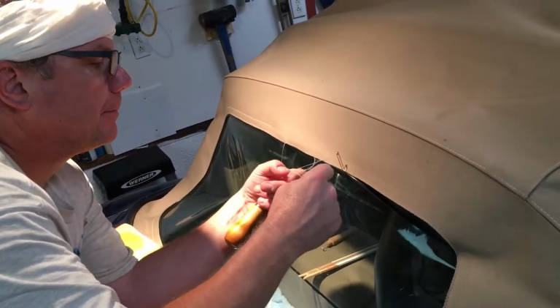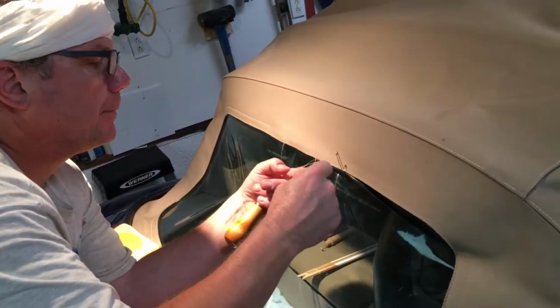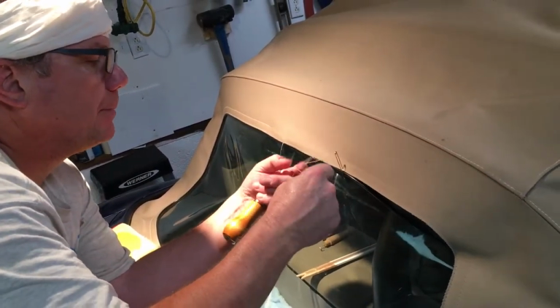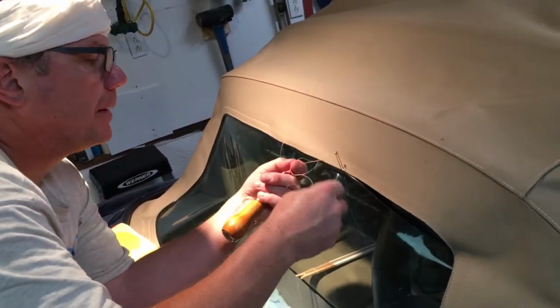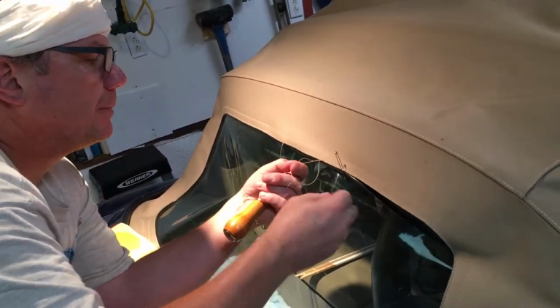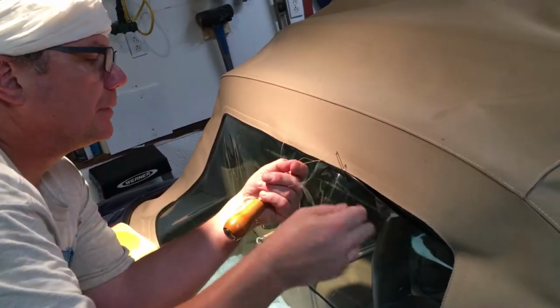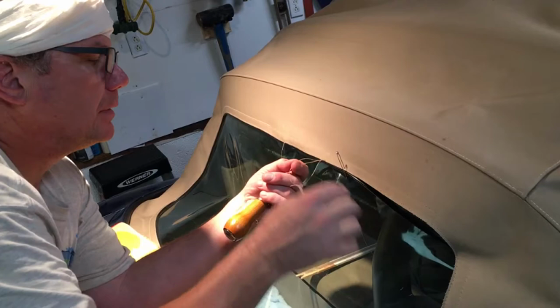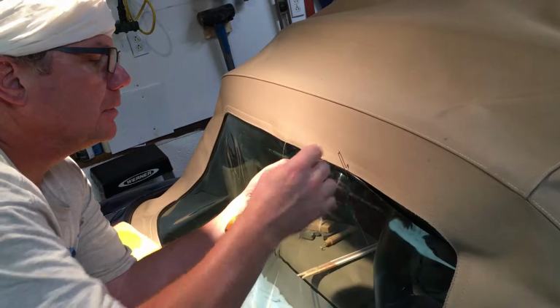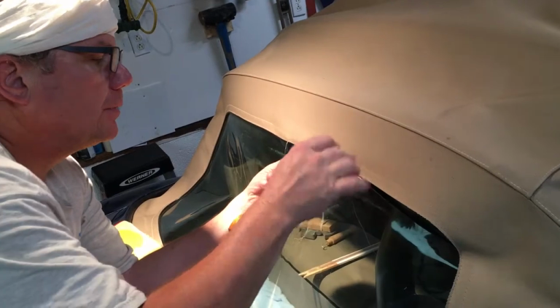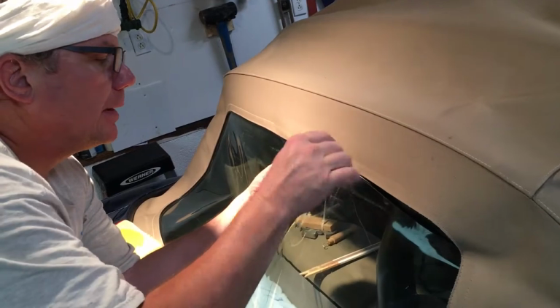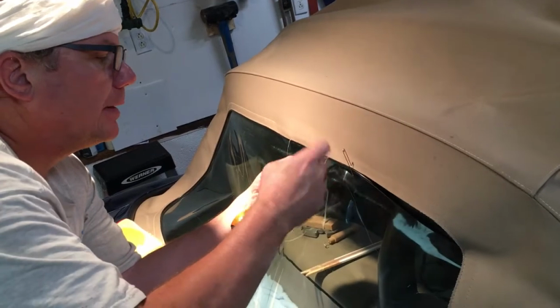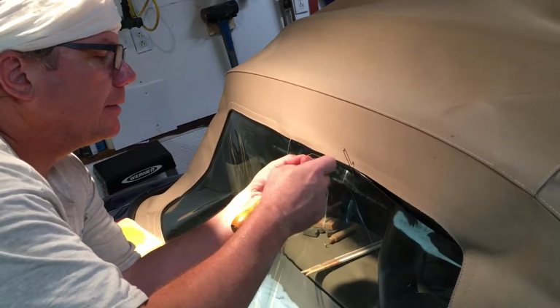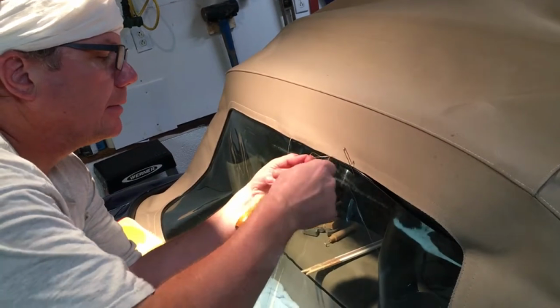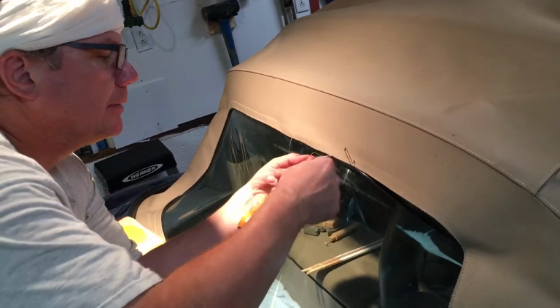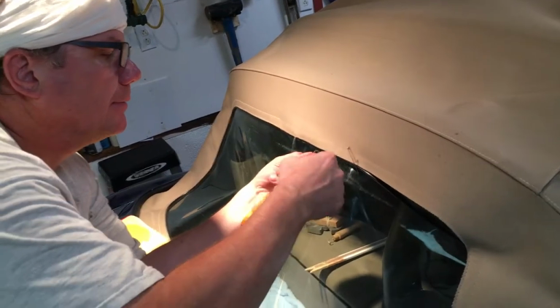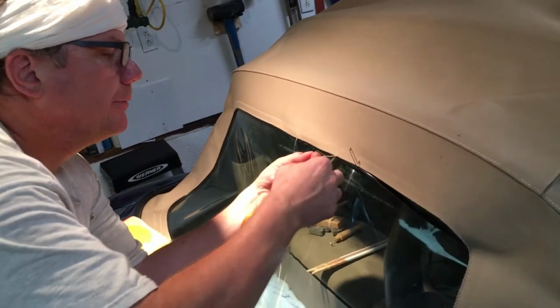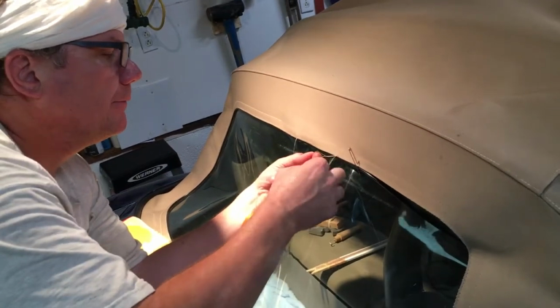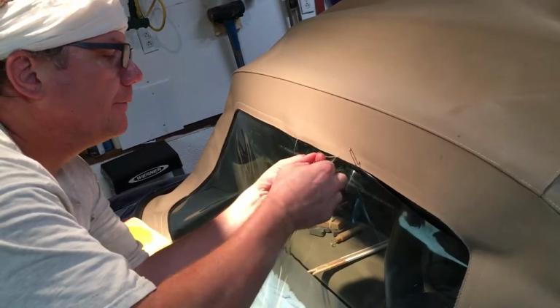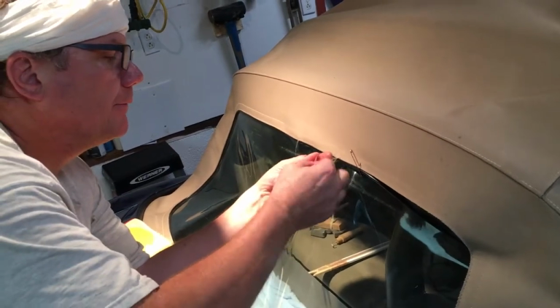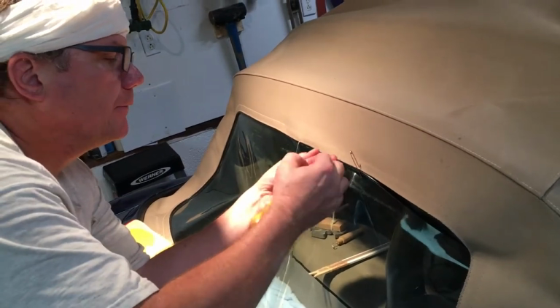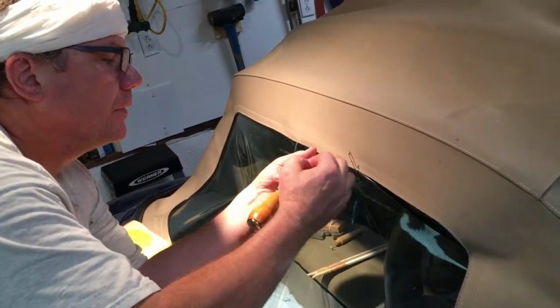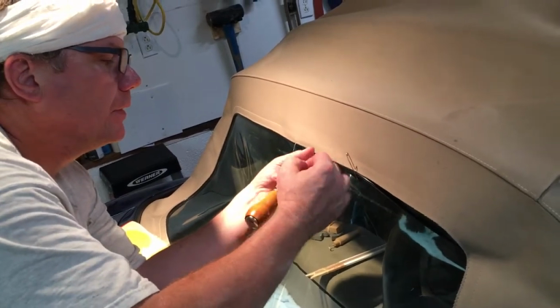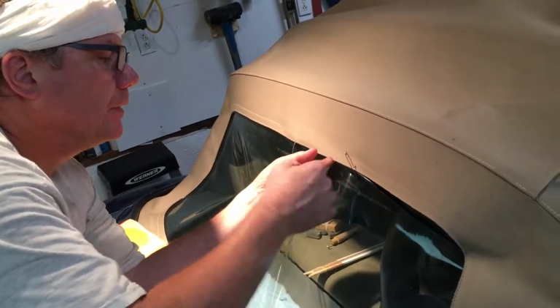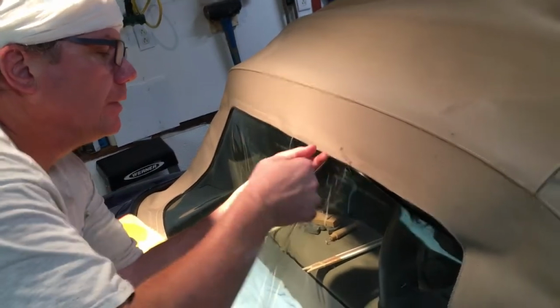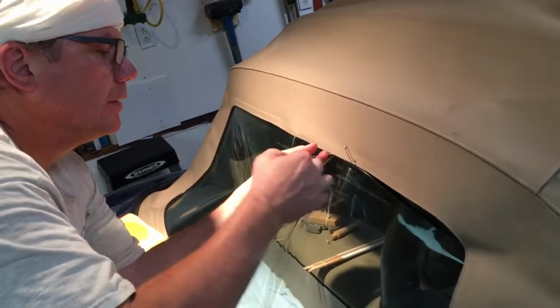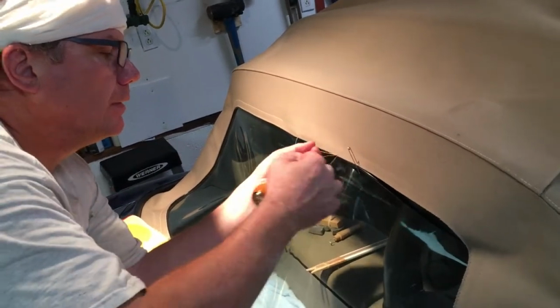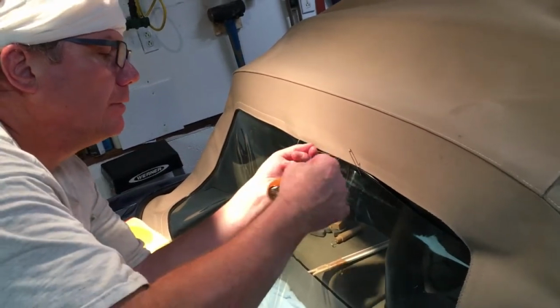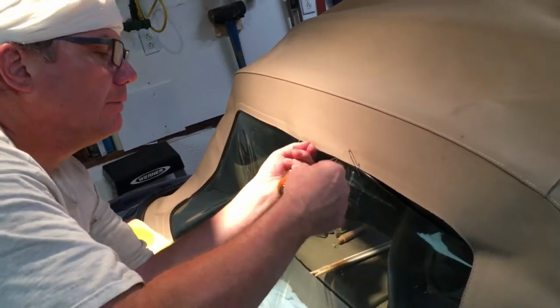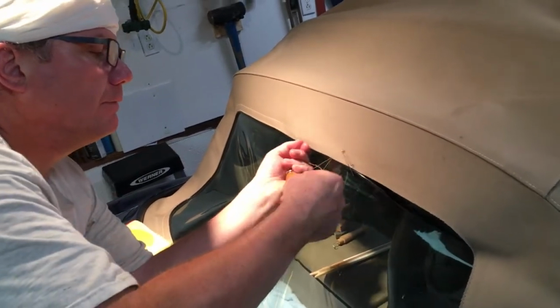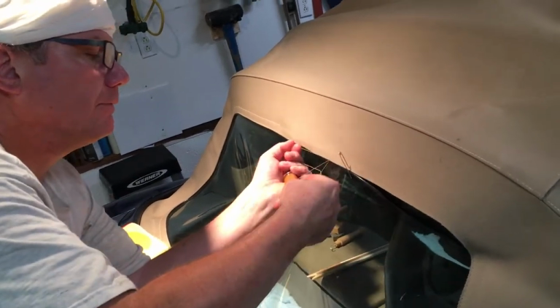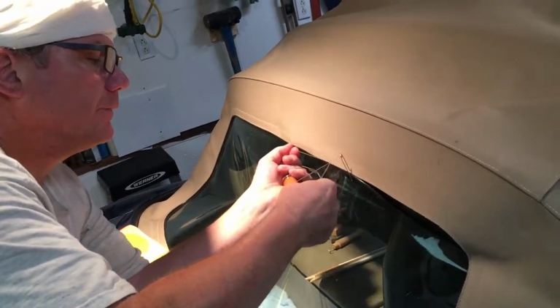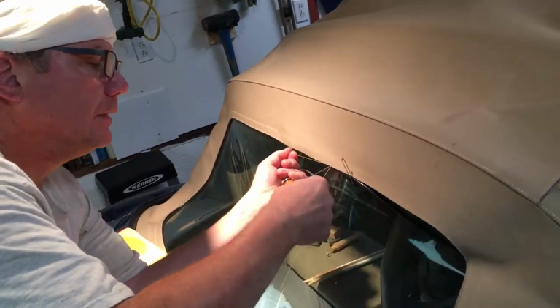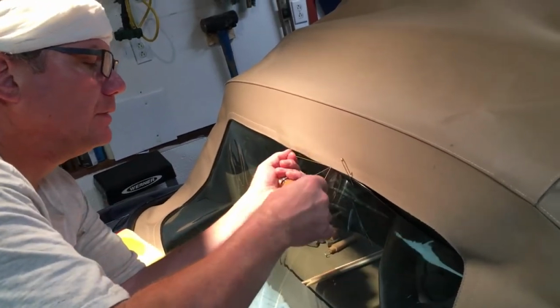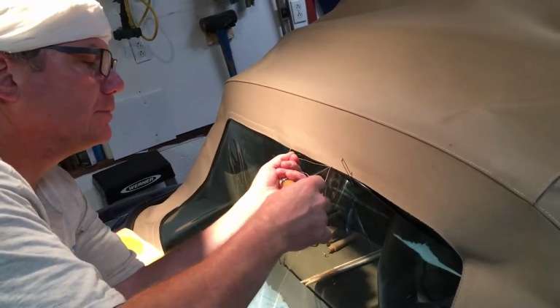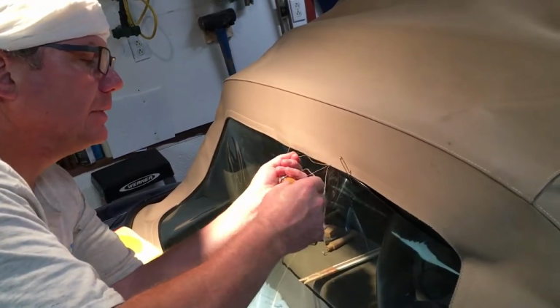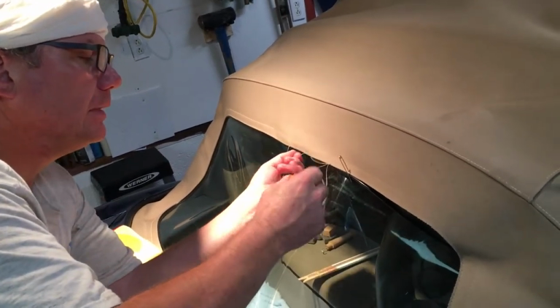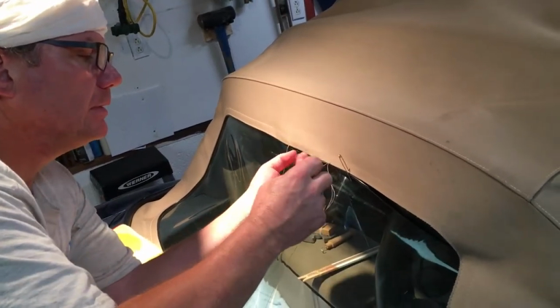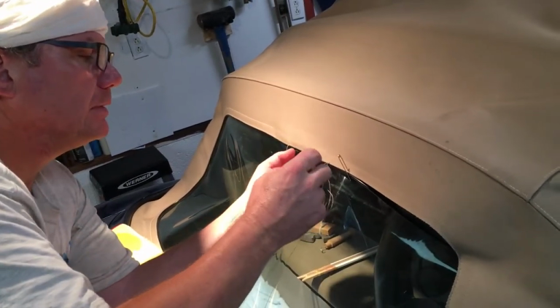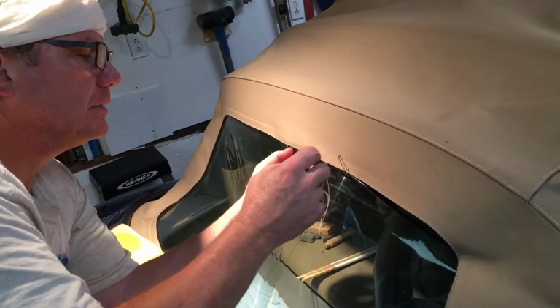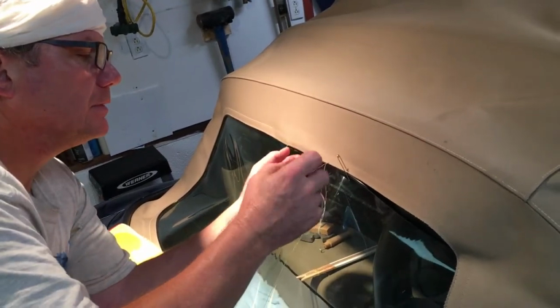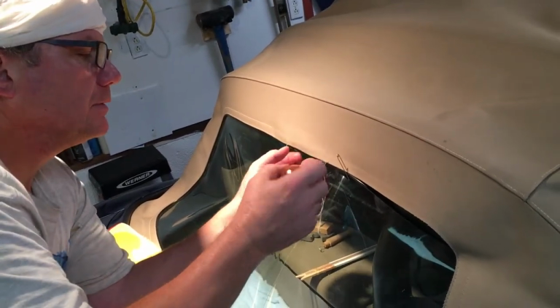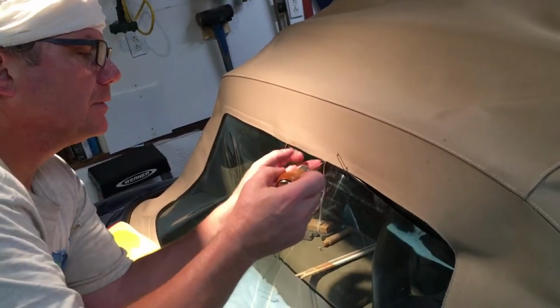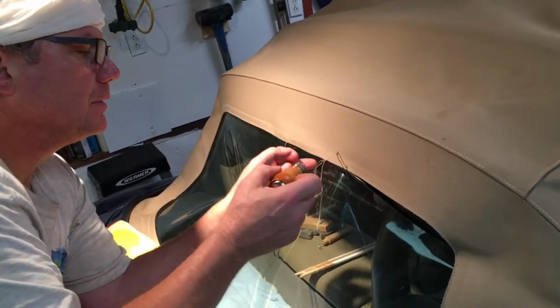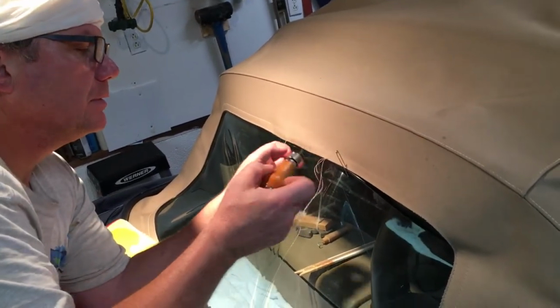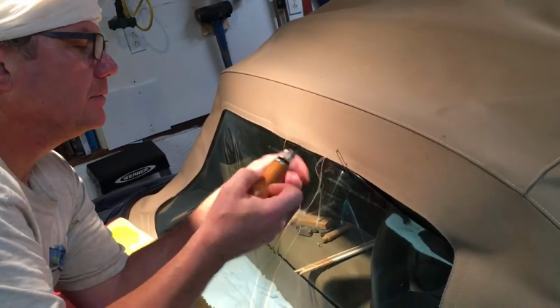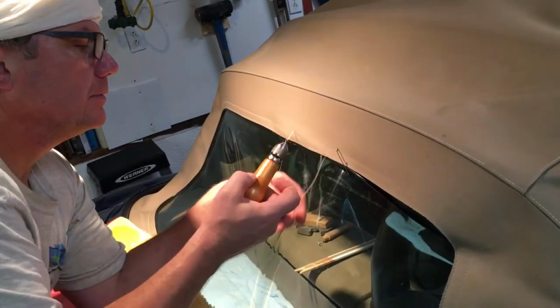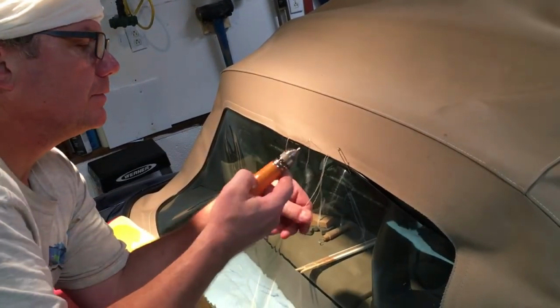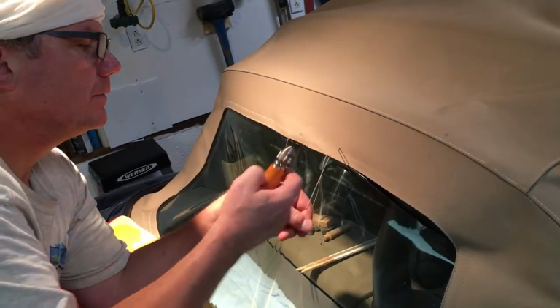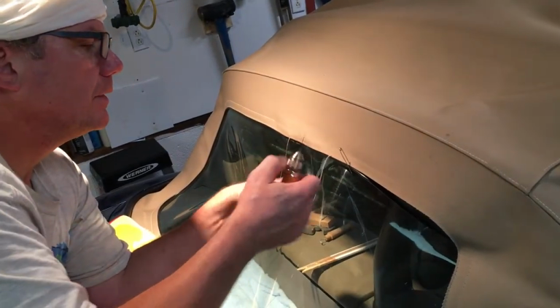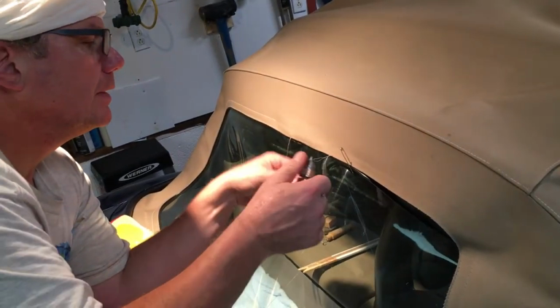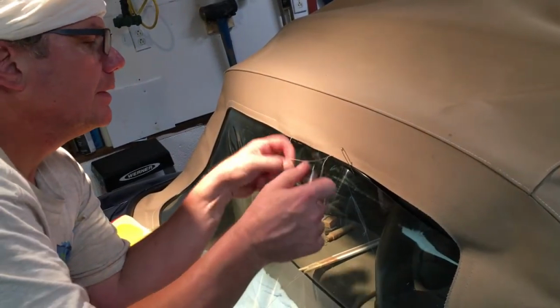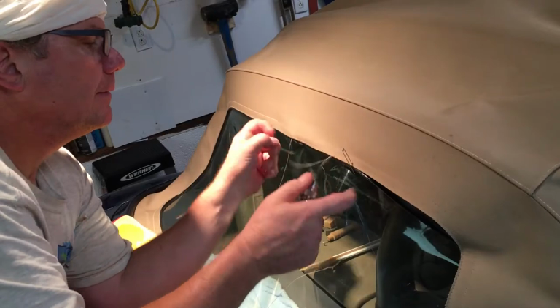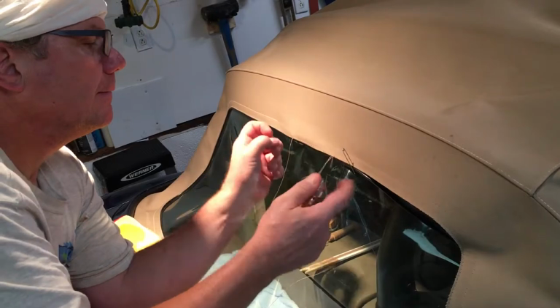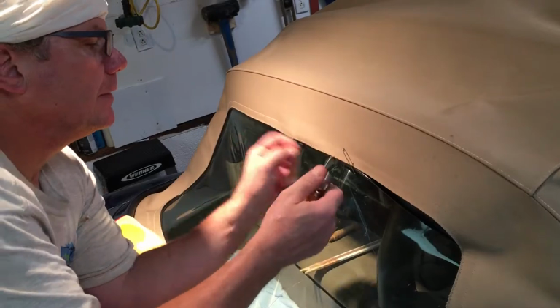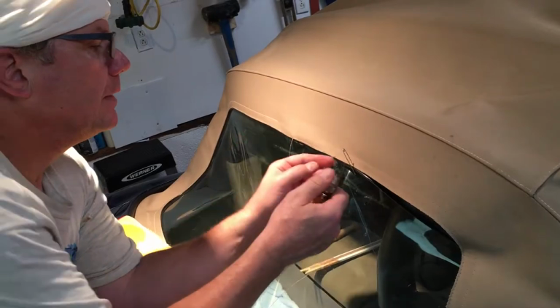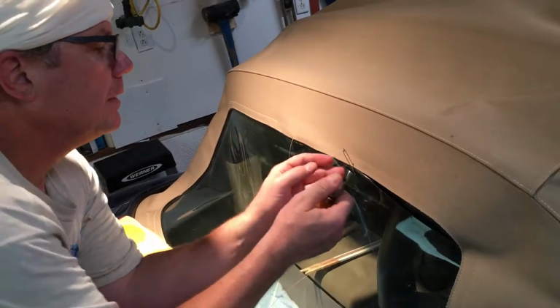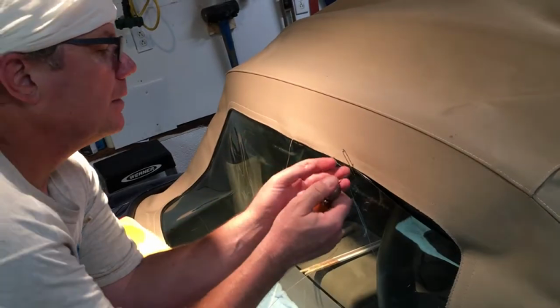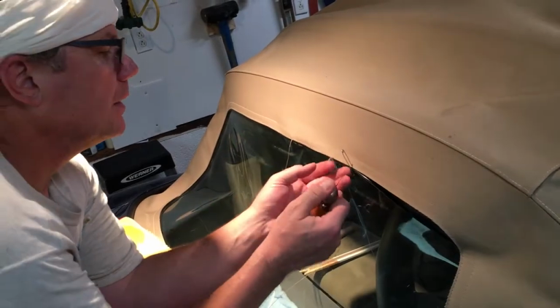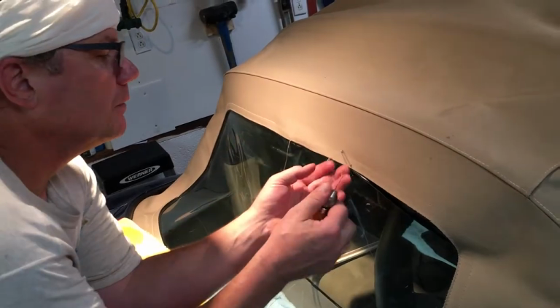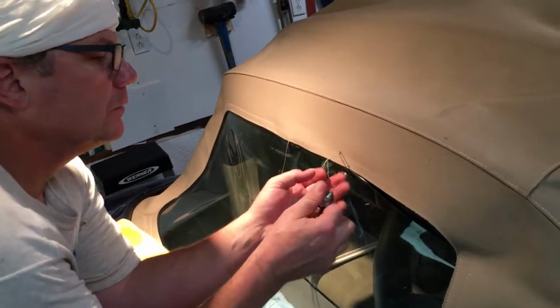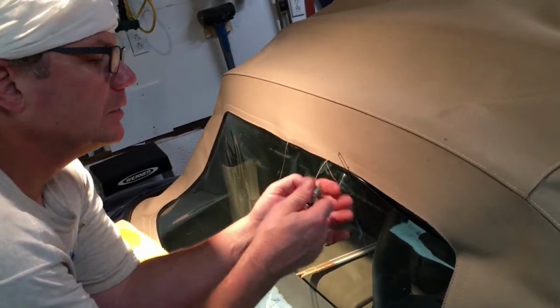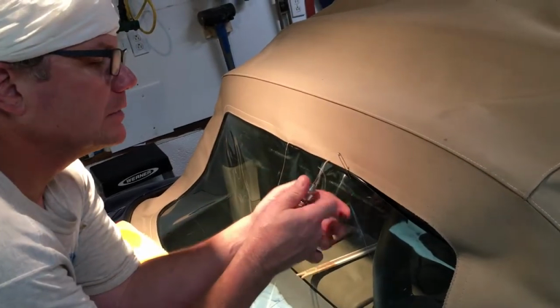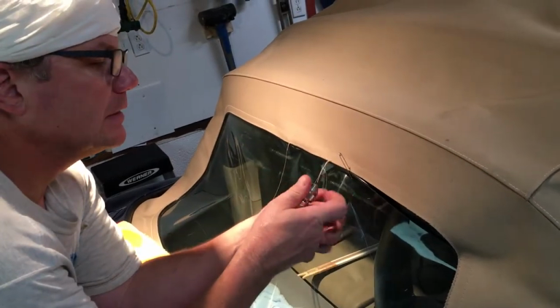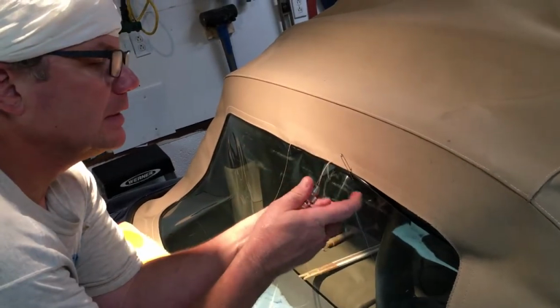Pop the loop out, feed the speedy stitcher through, and there we have one stitch.